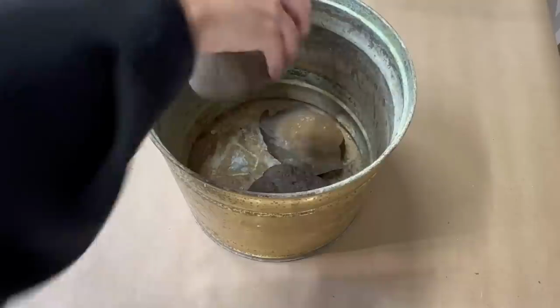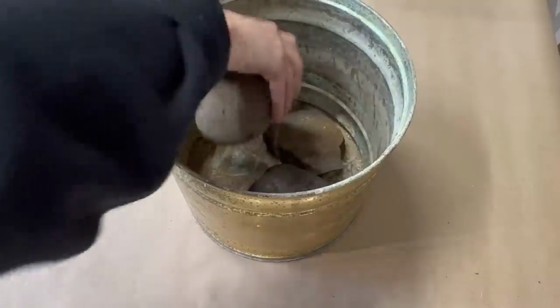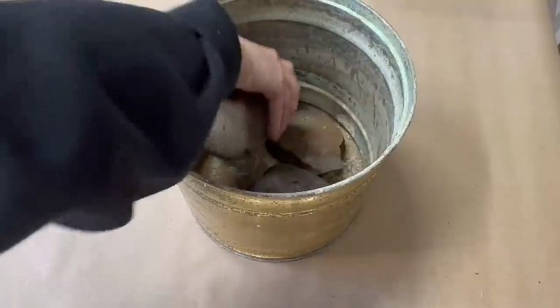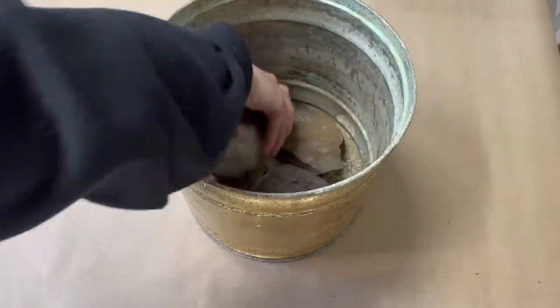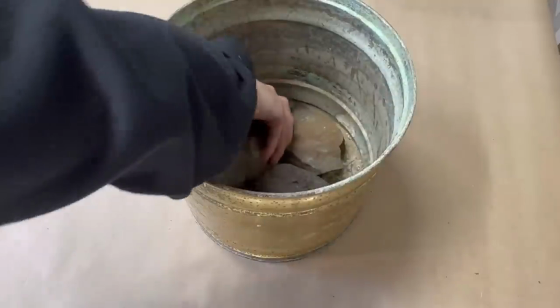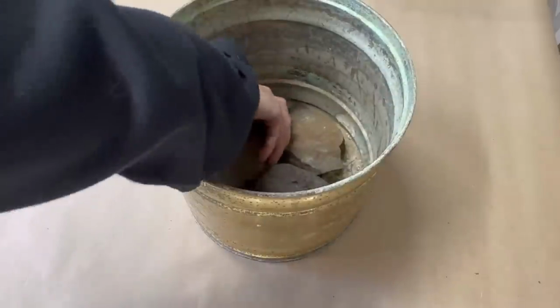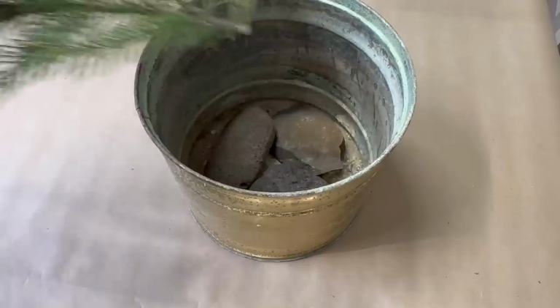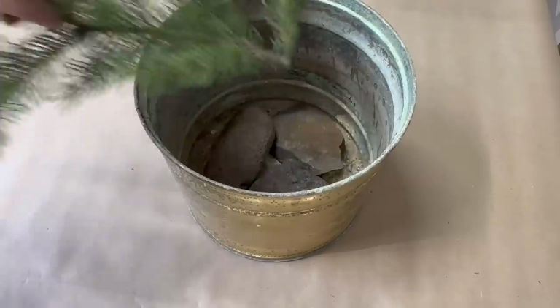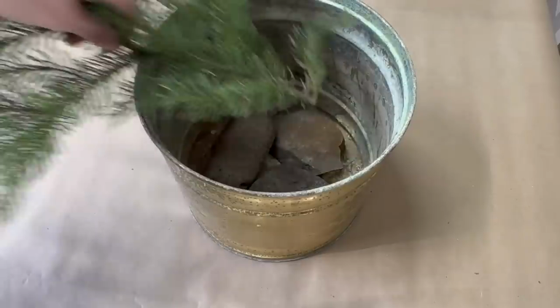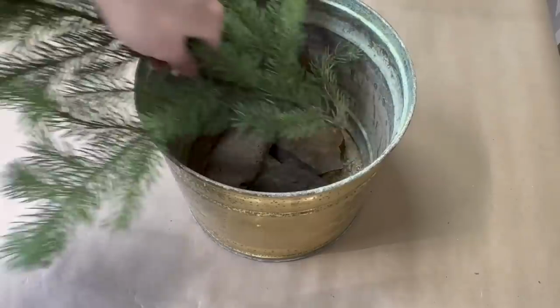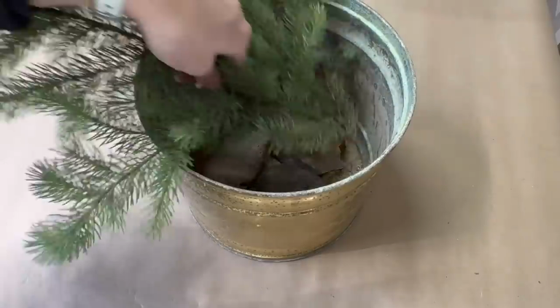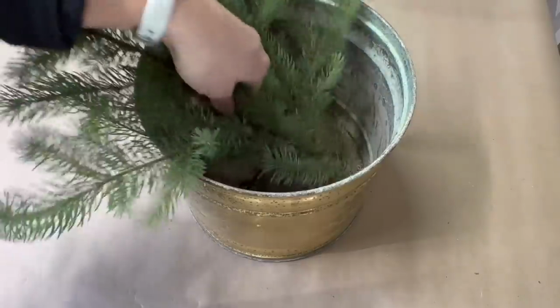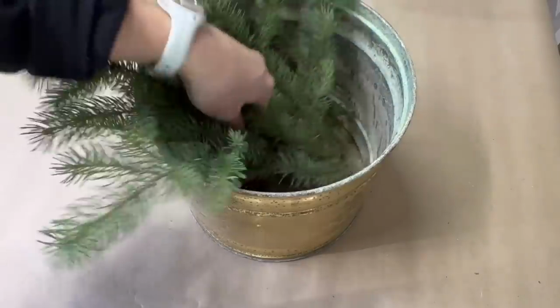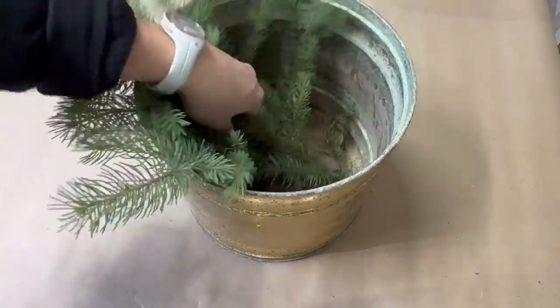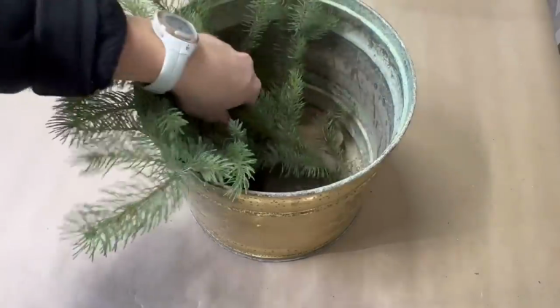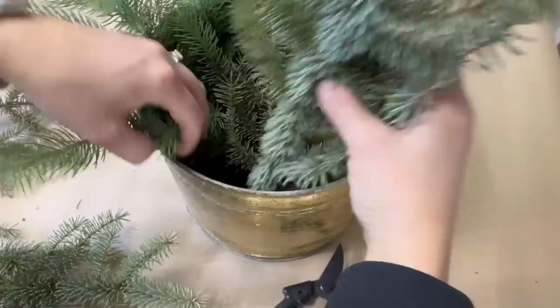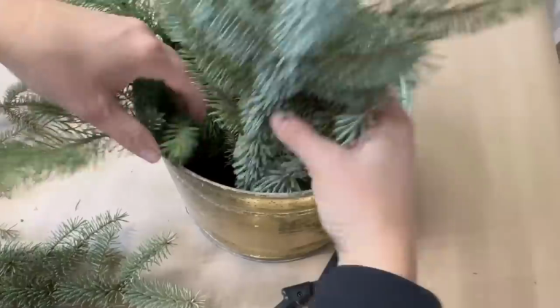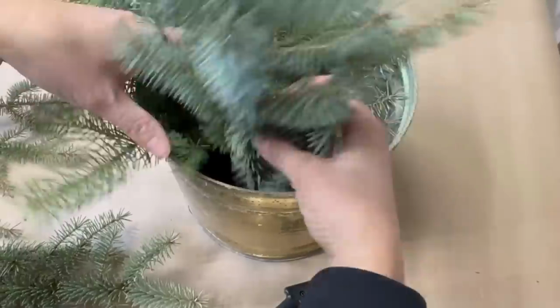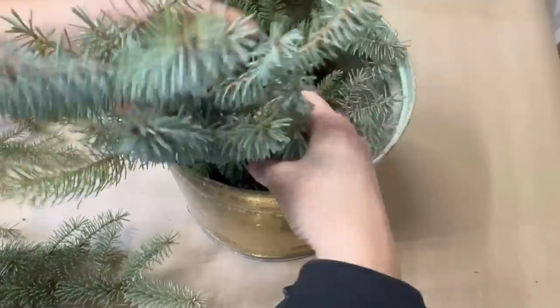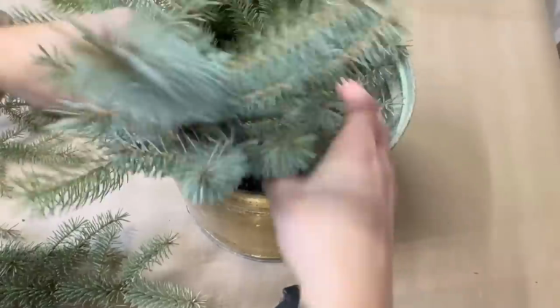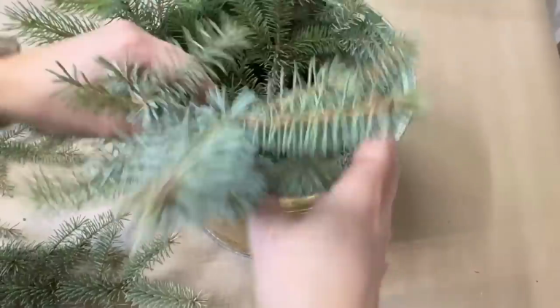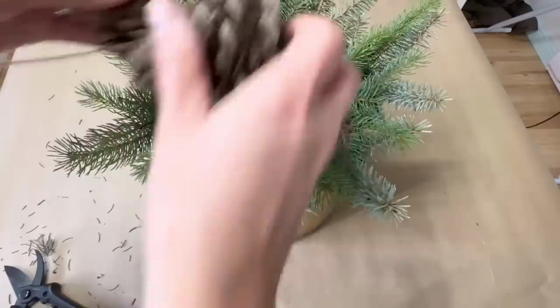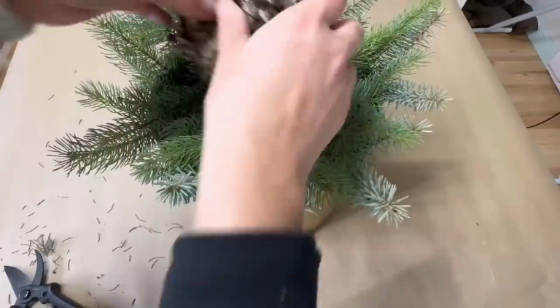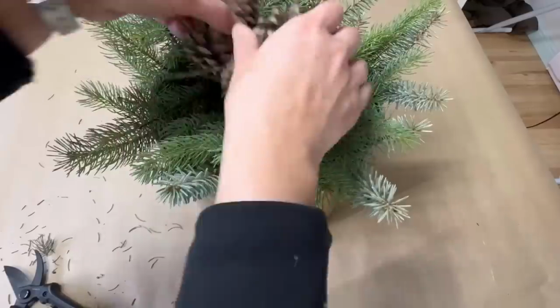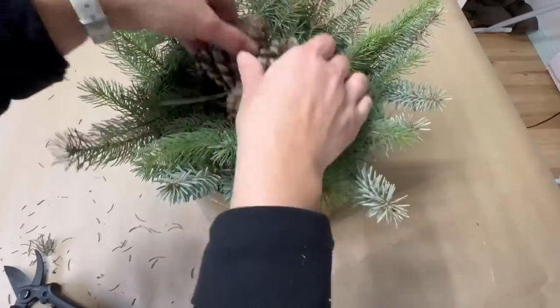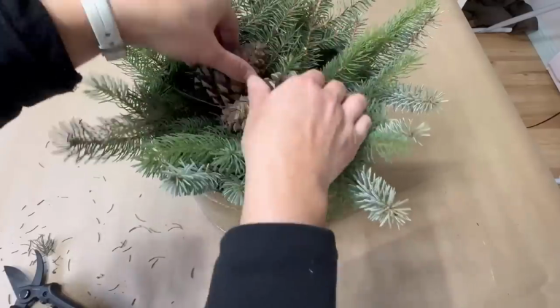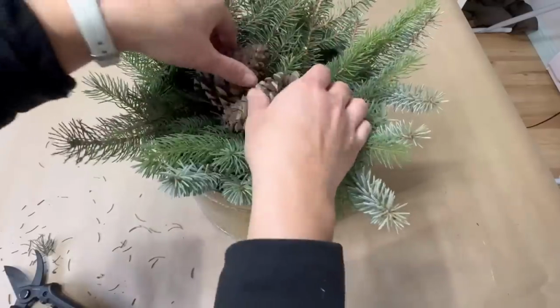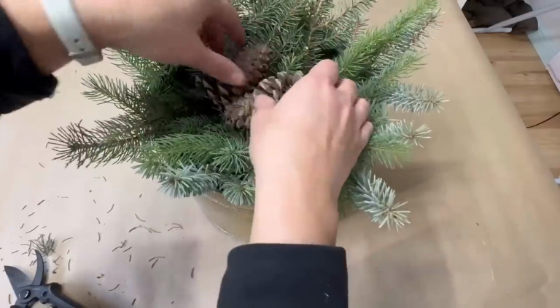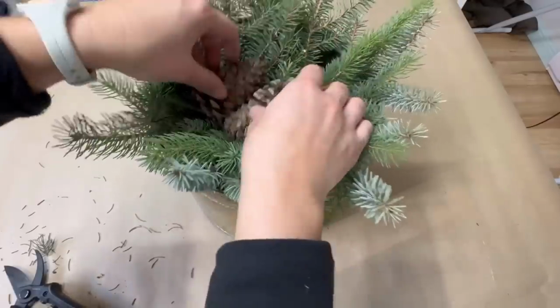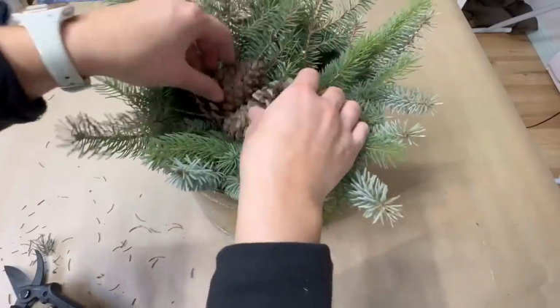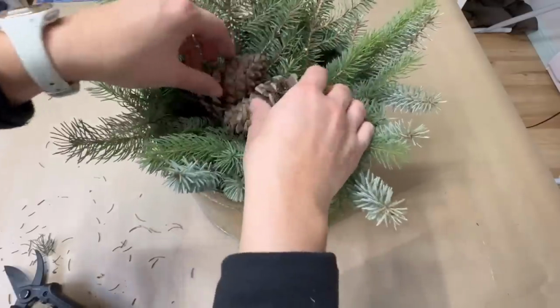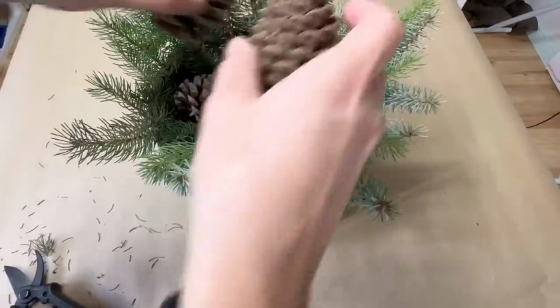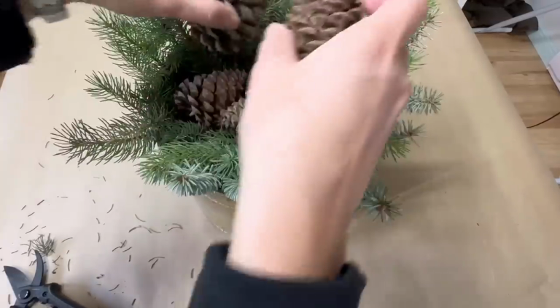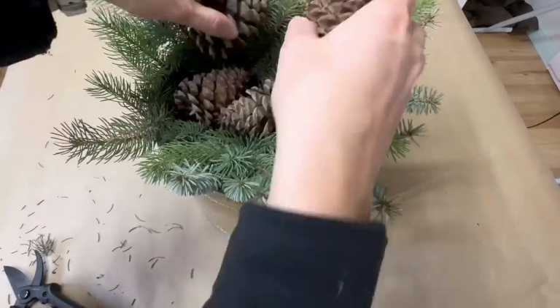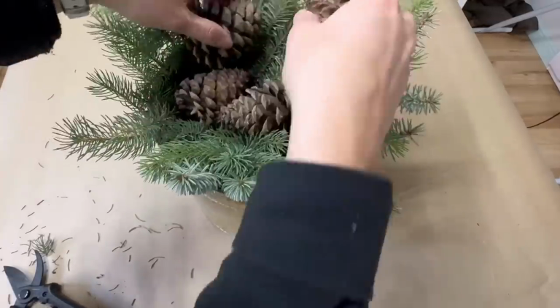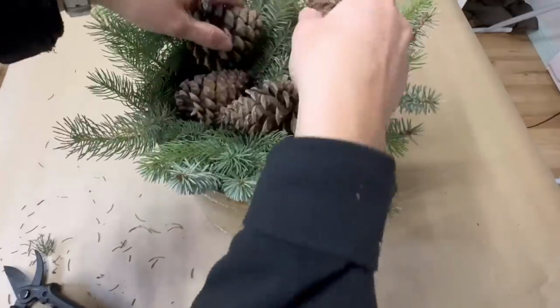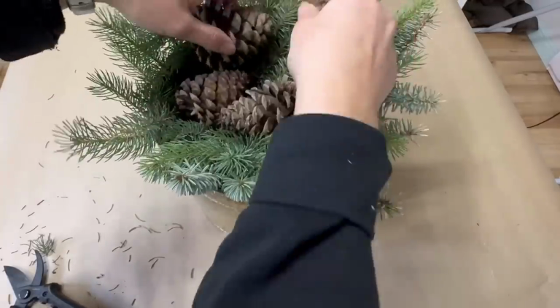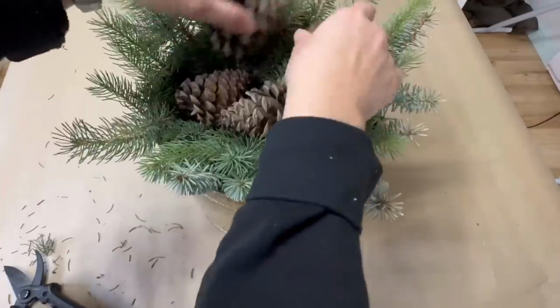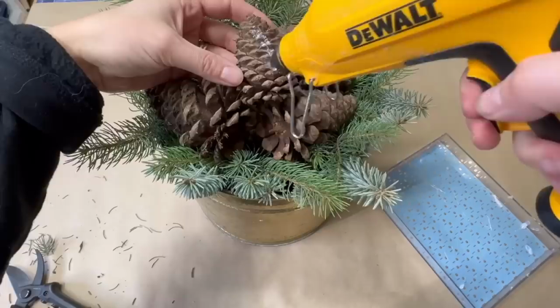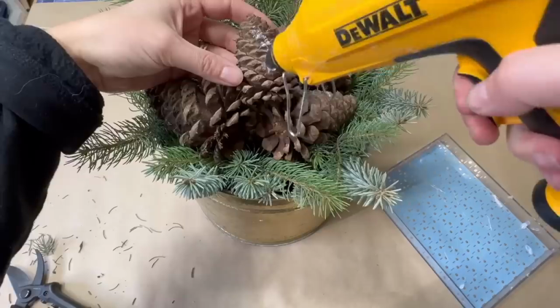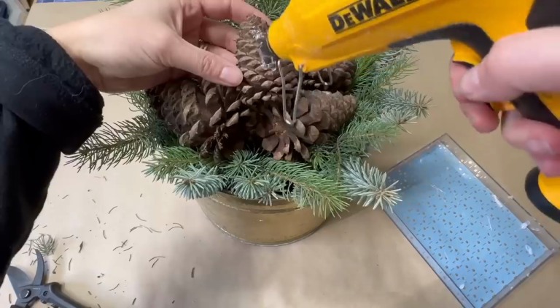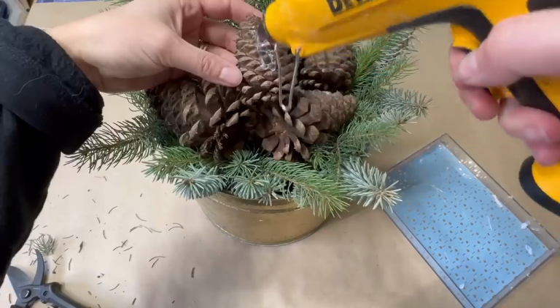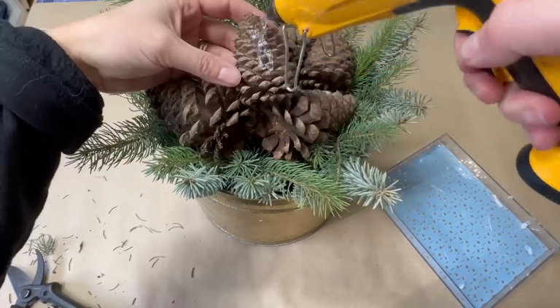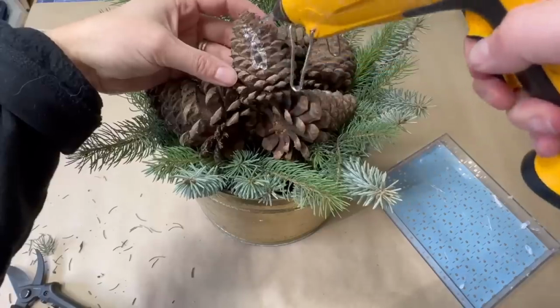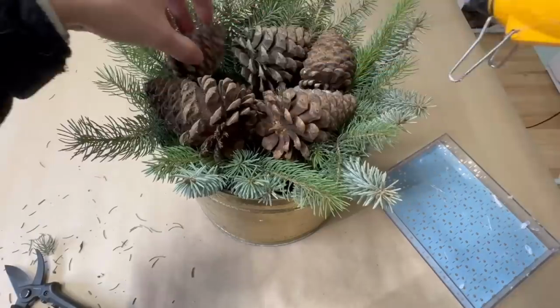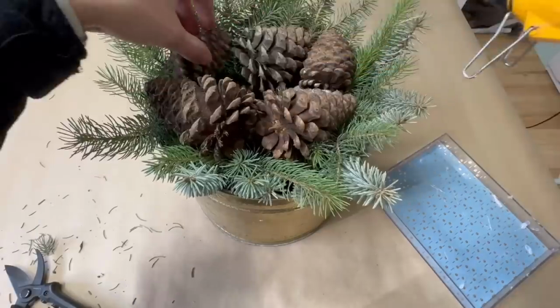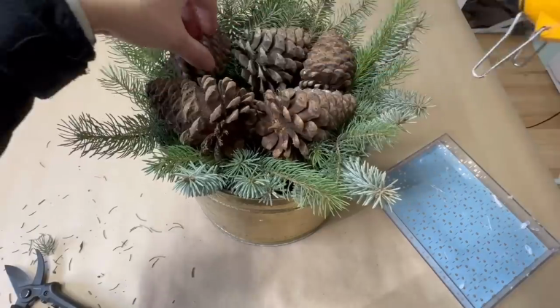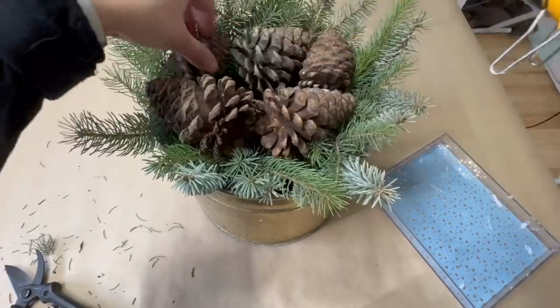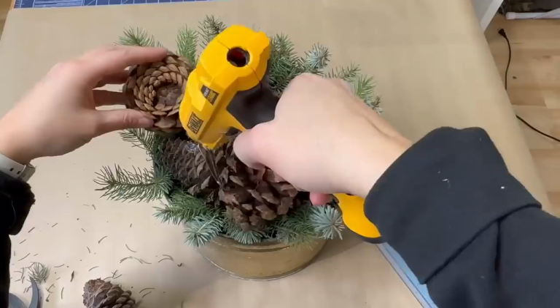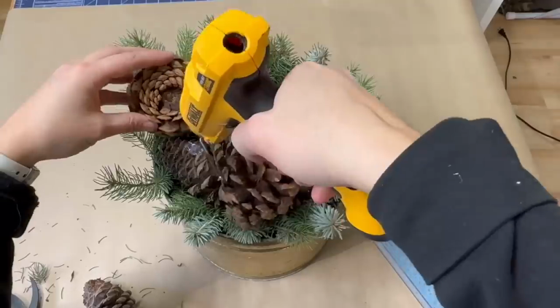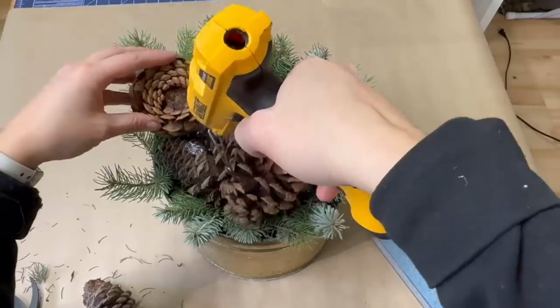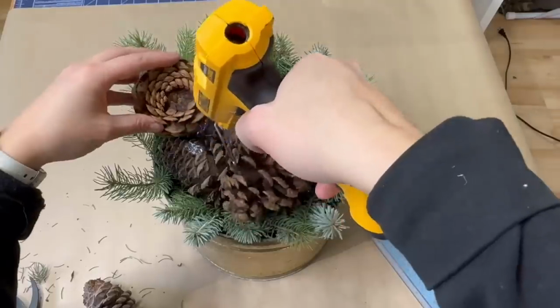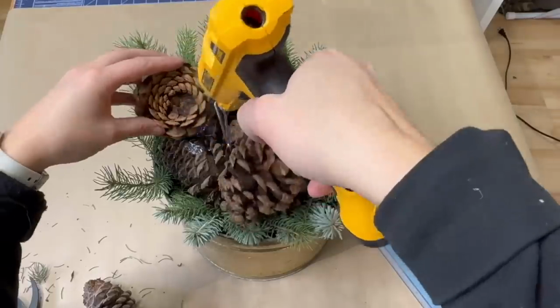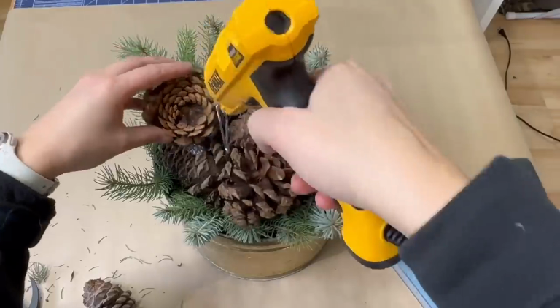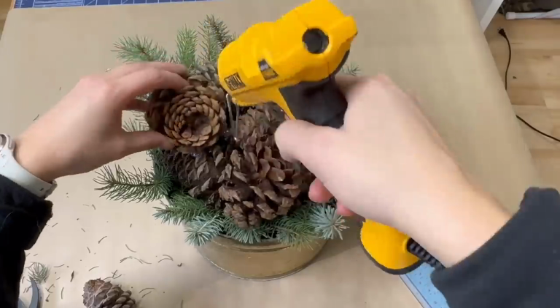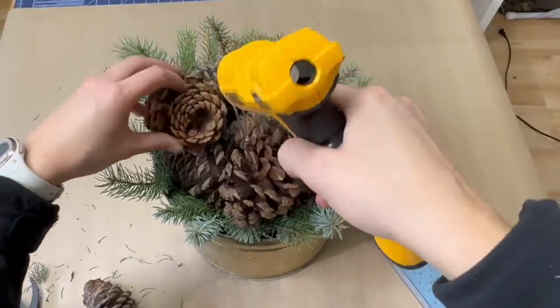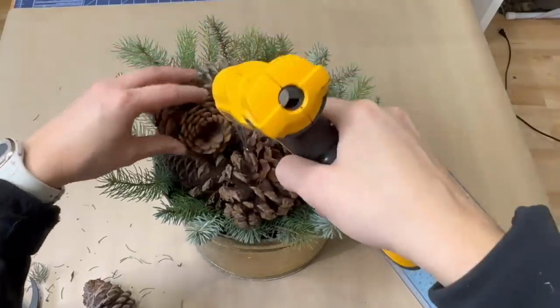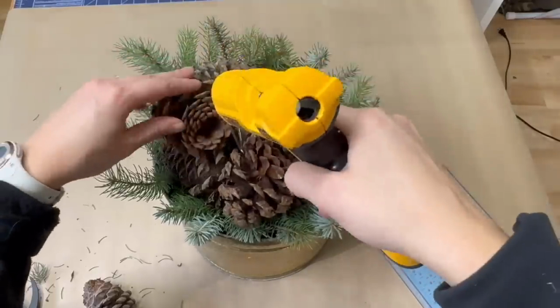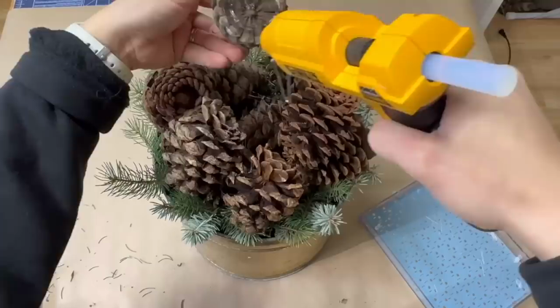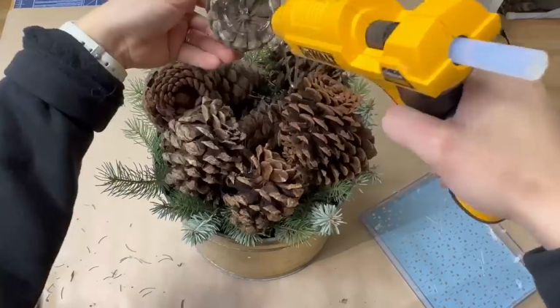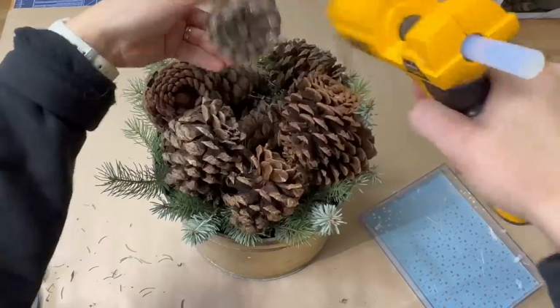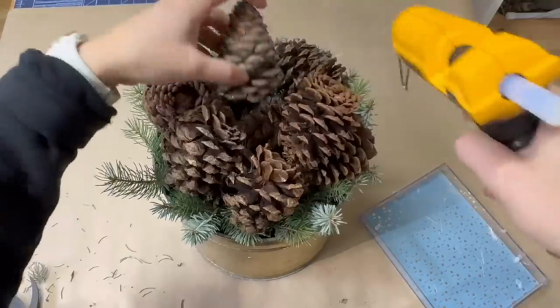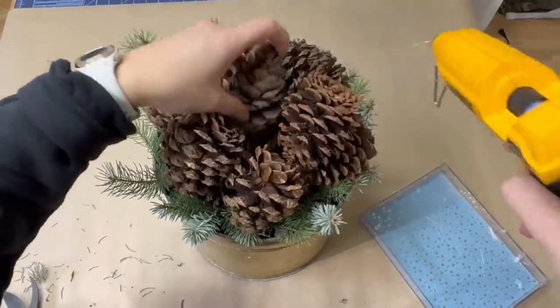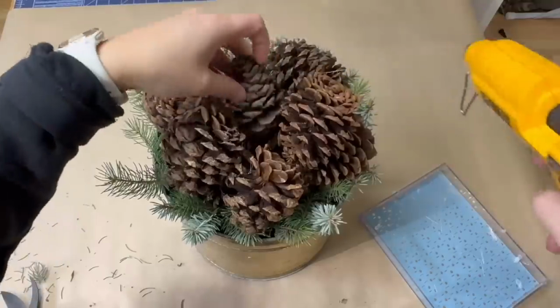Grab some pine cones, place some rocks in a planter, add in some greenery, place the pine cones on top, and hot glue them together to make them higher. Then add in some fairy lights.